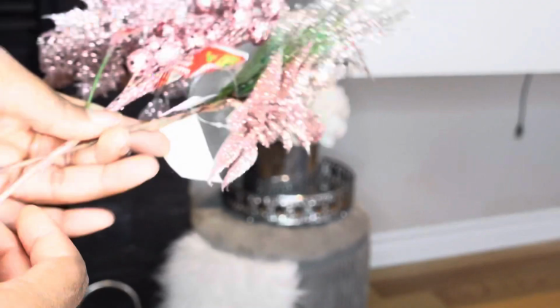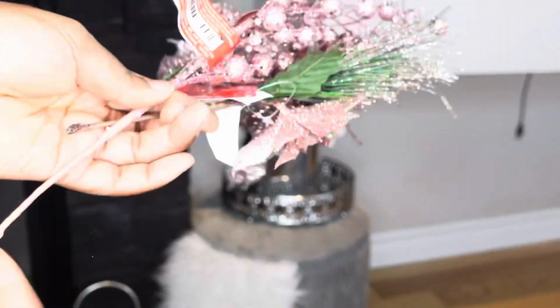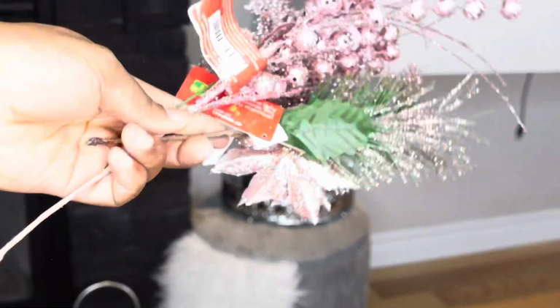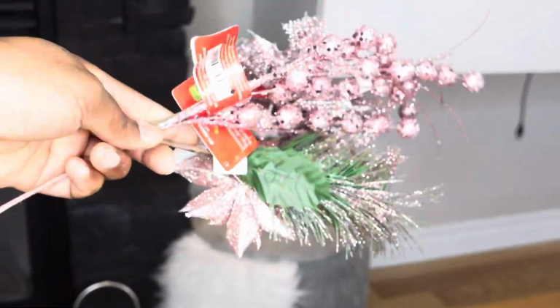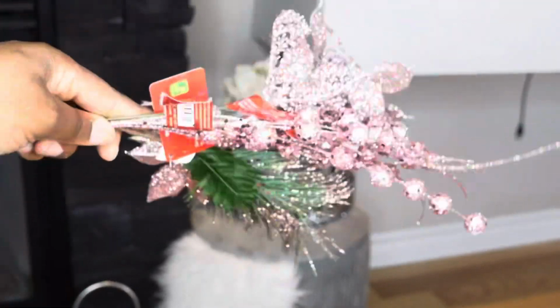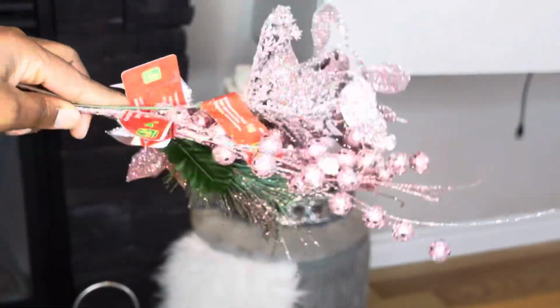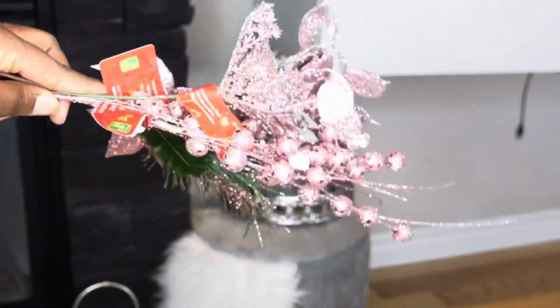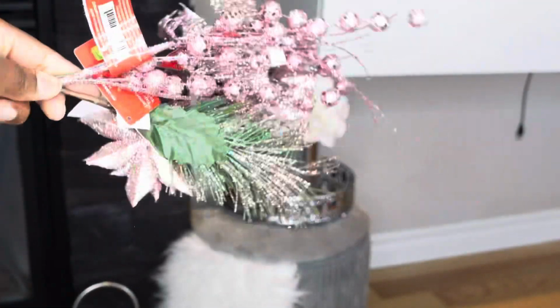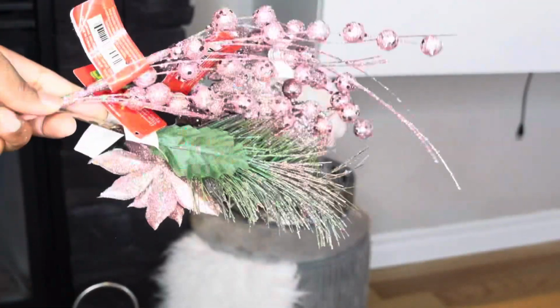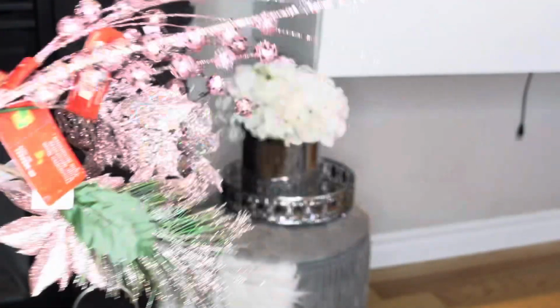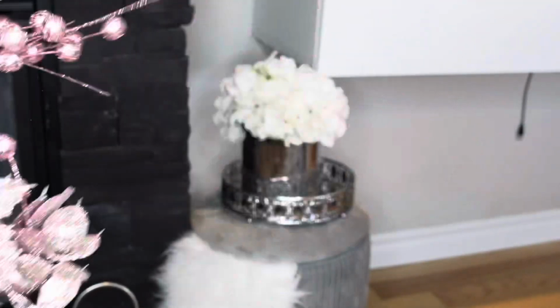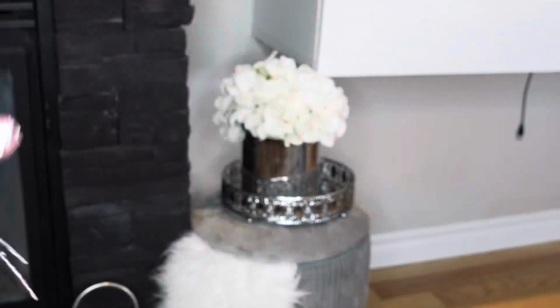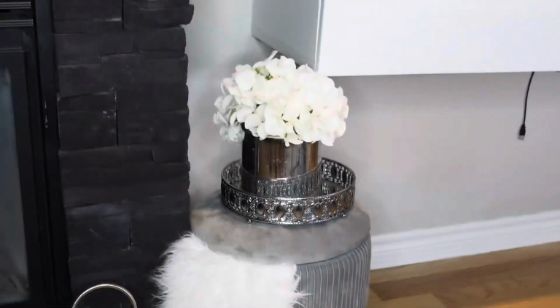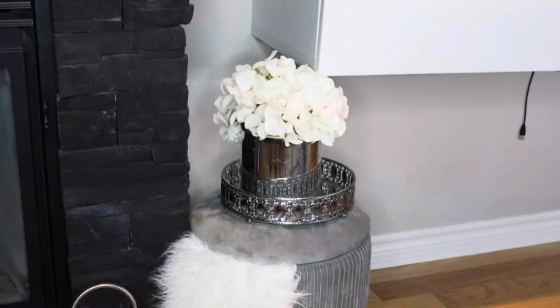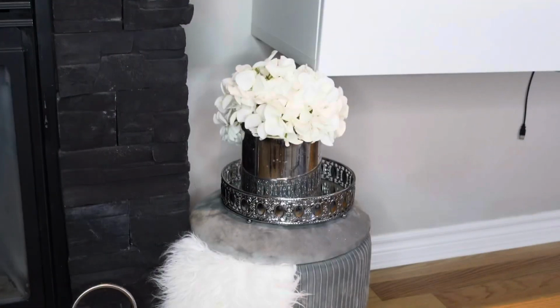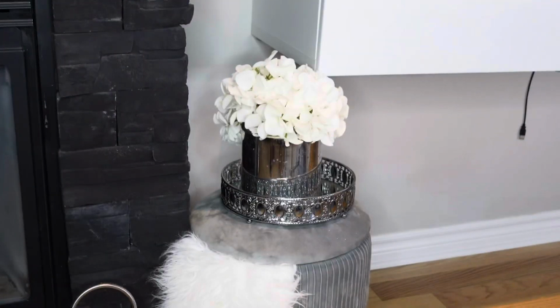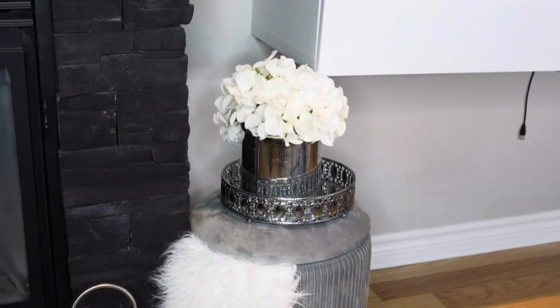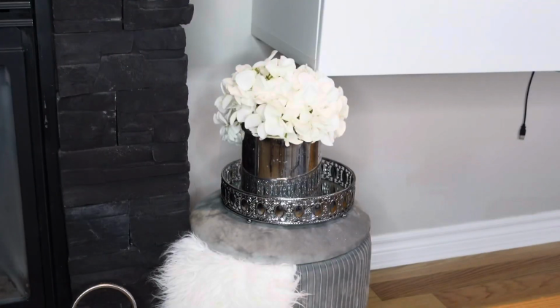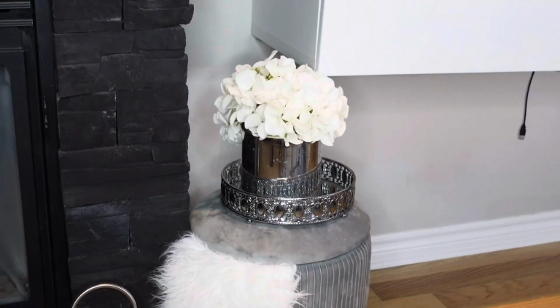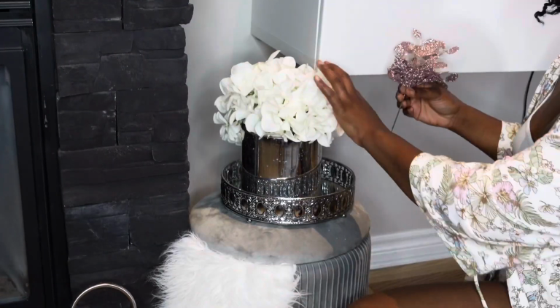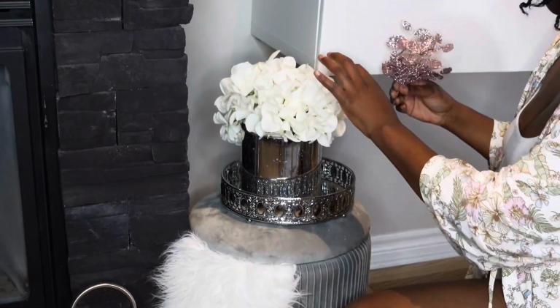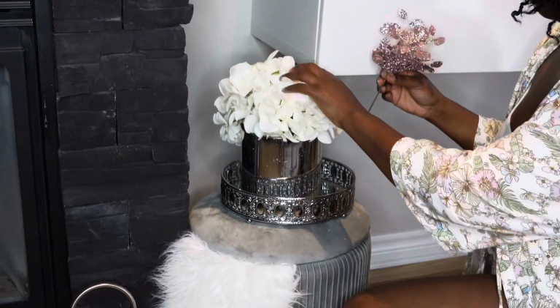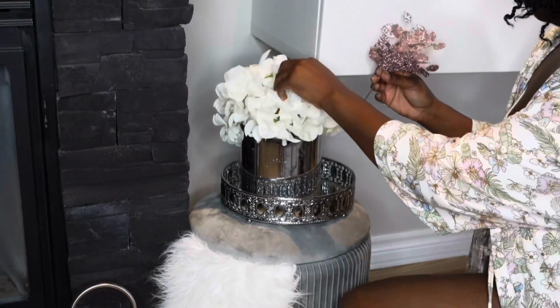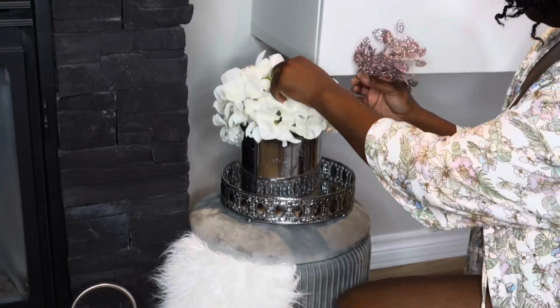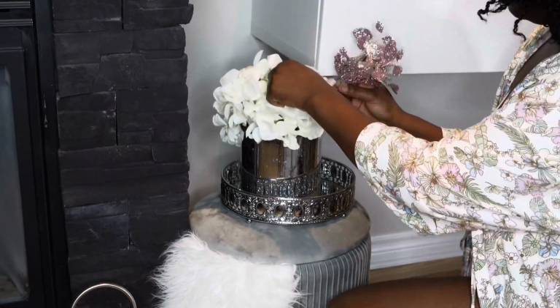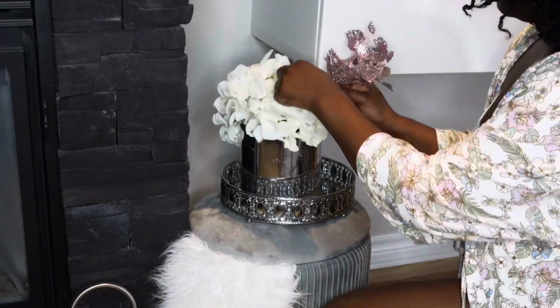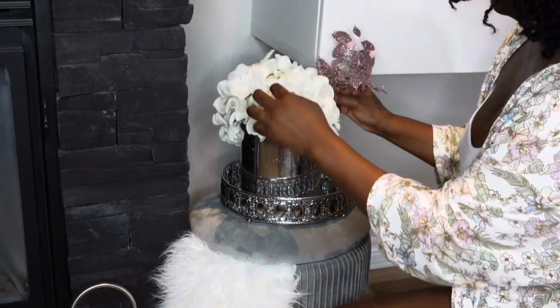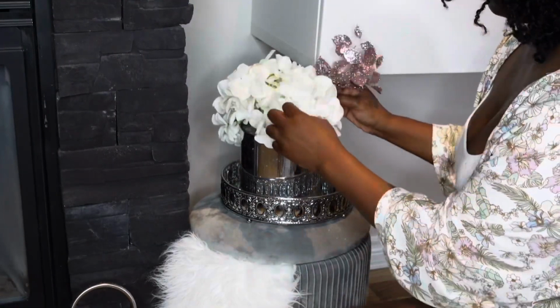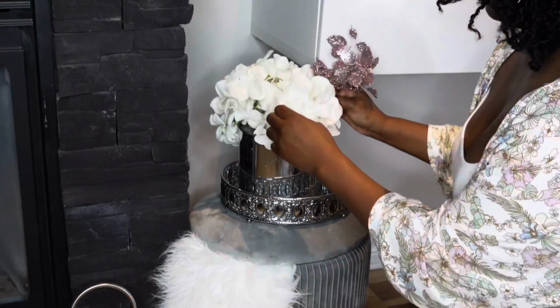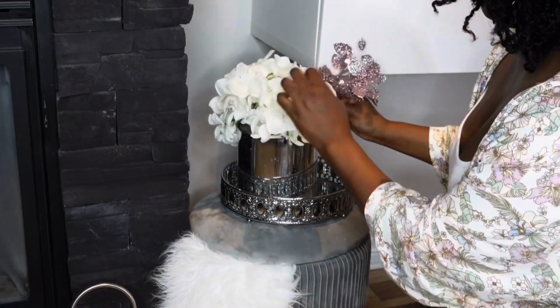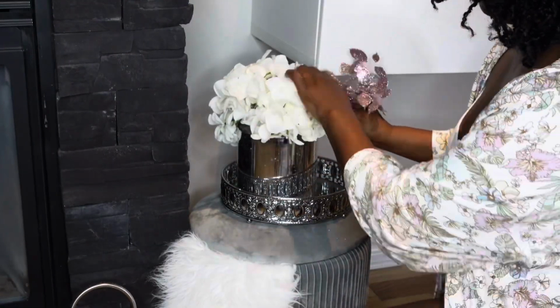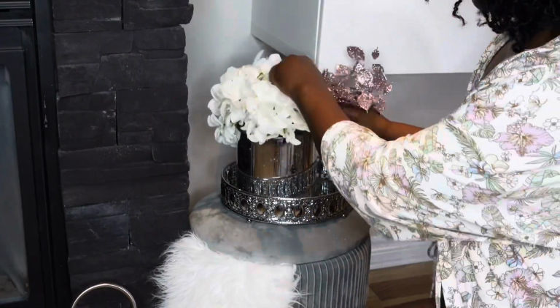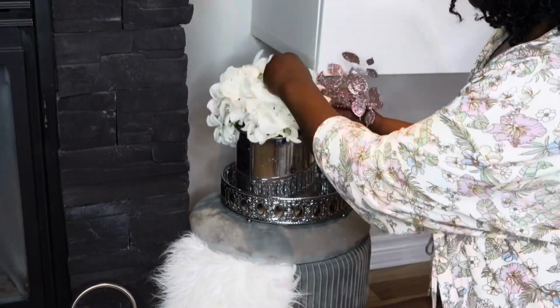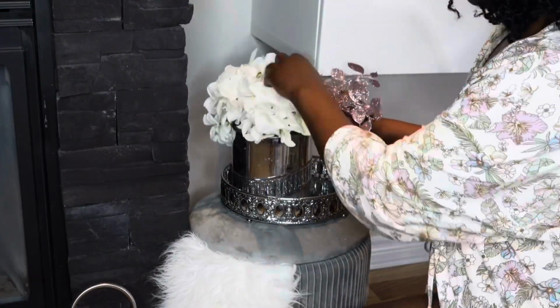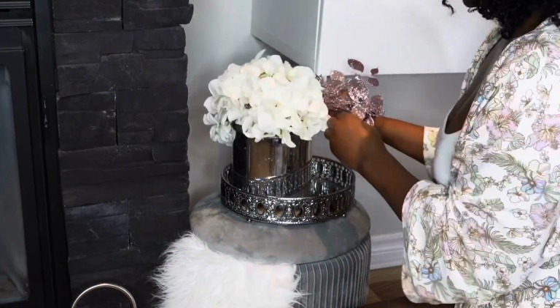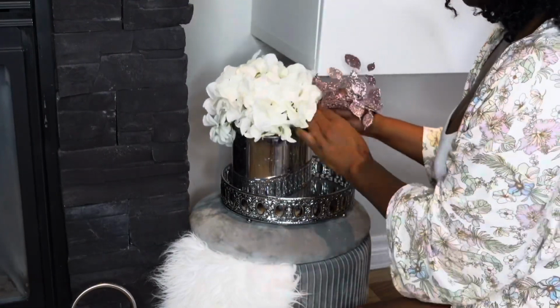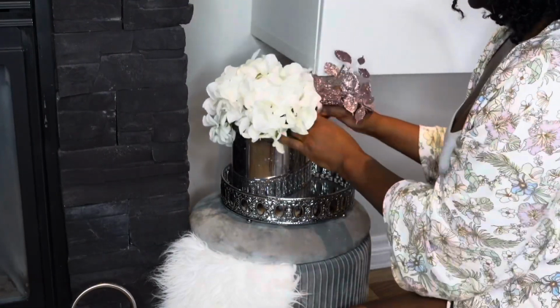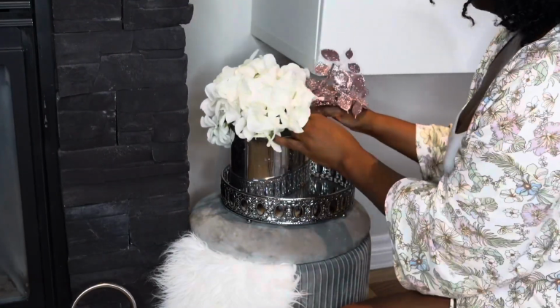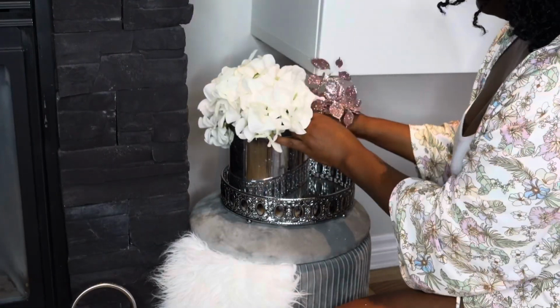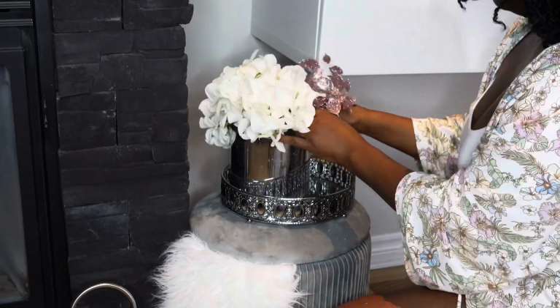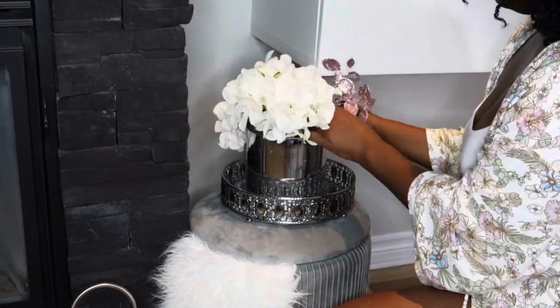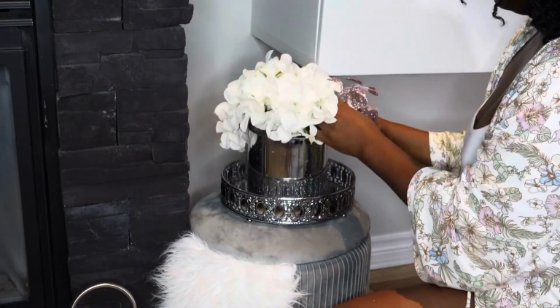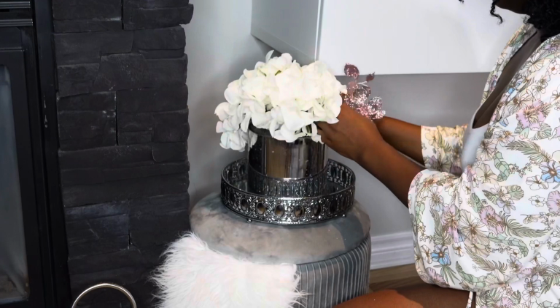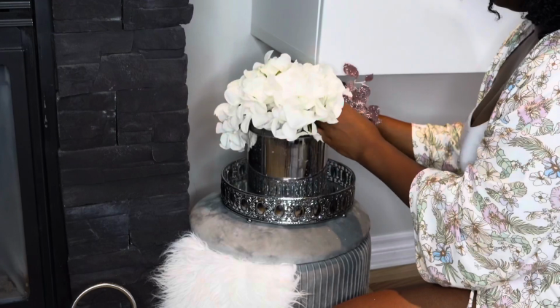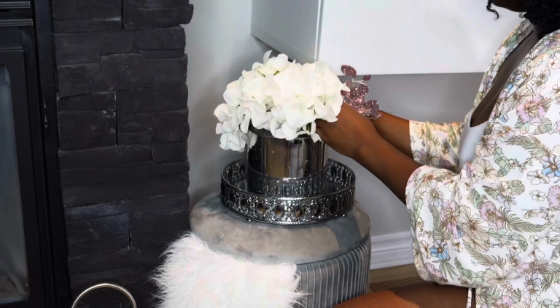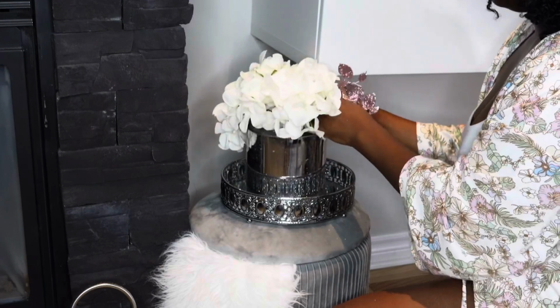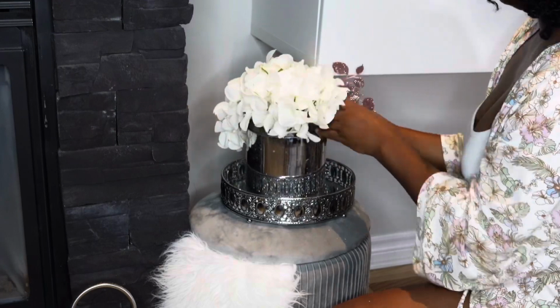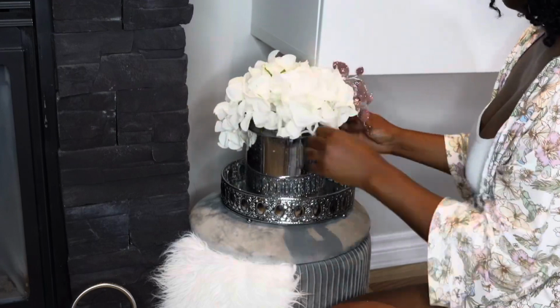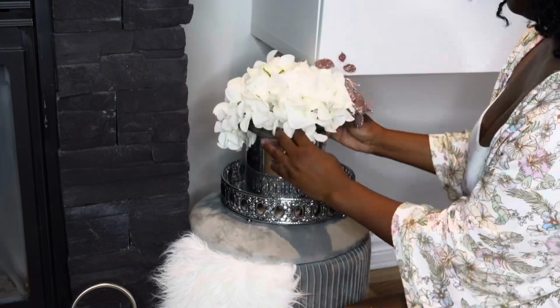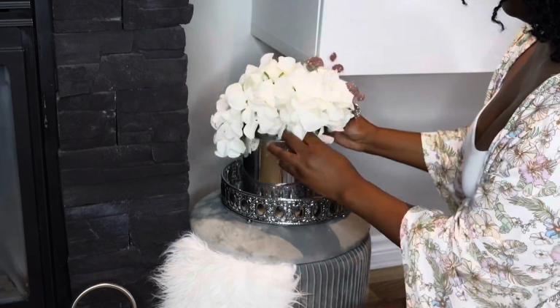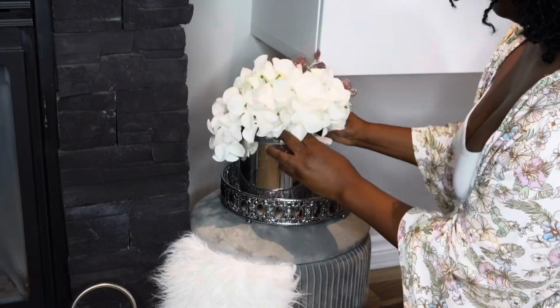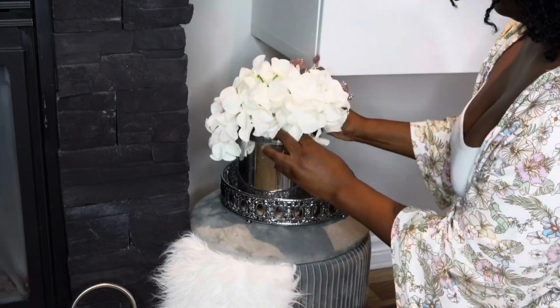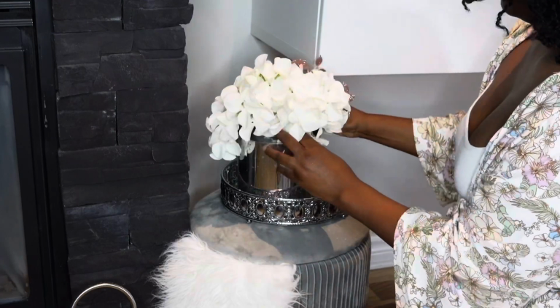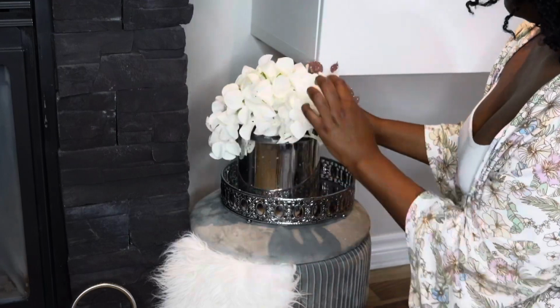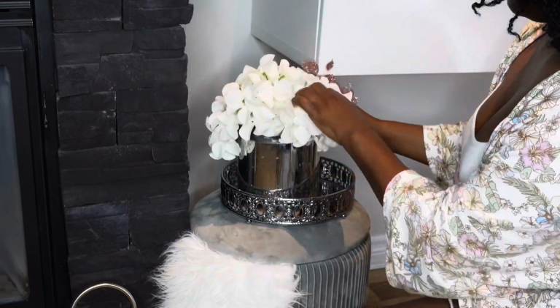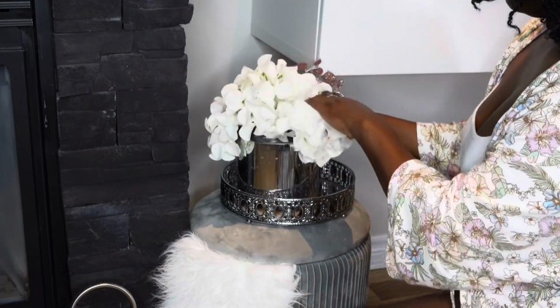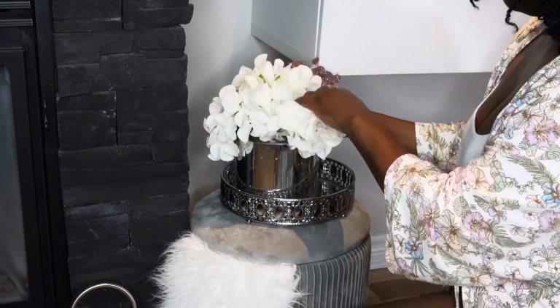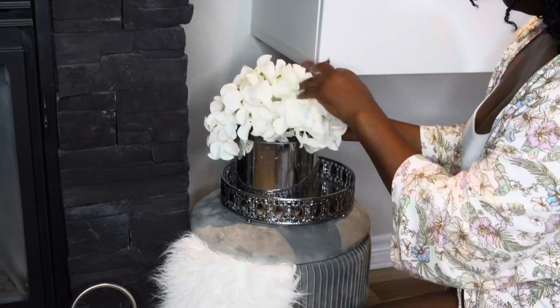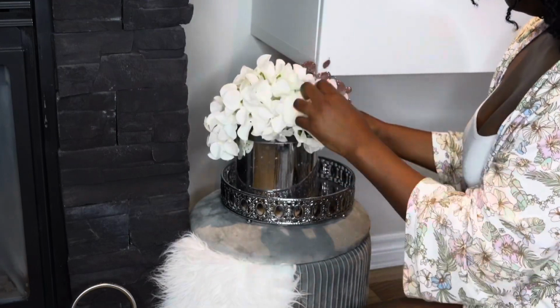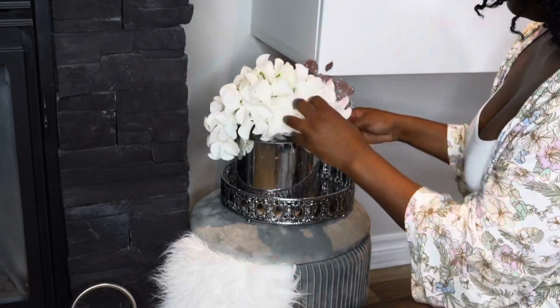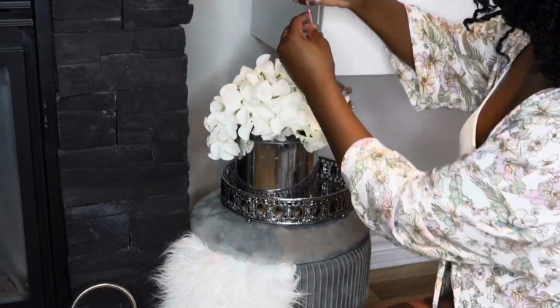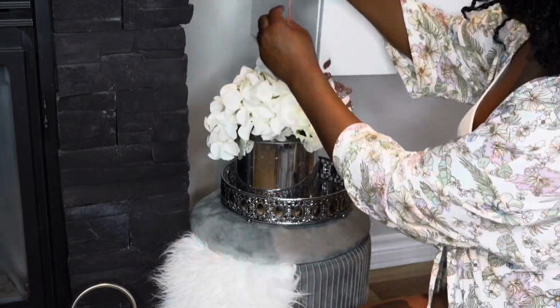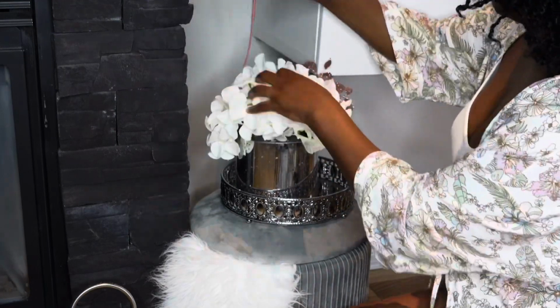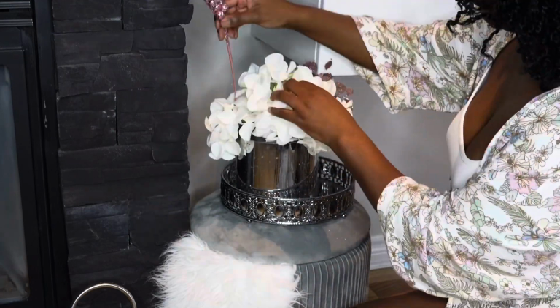J'ai gardé mon pouf avec mon pot de fleurs à côté du foyer, seulement pour ajouter un petit côté festif. J'ai rajouté les mêmes branches que dans le sapin, mais en version plus petite.